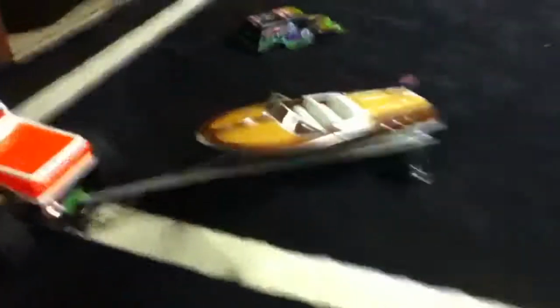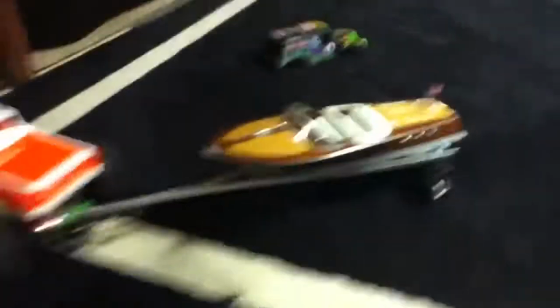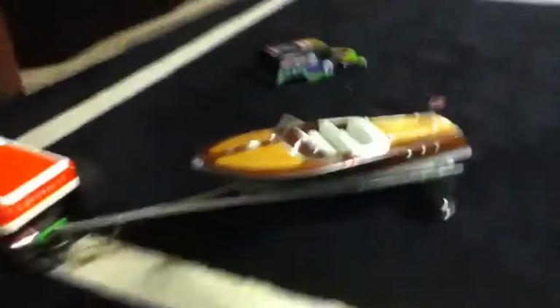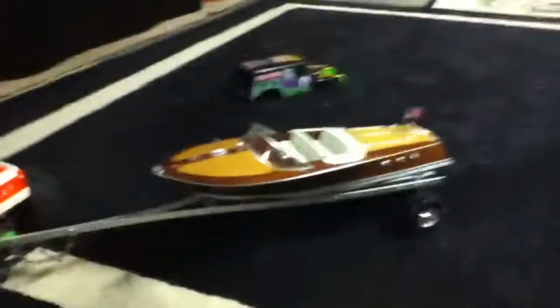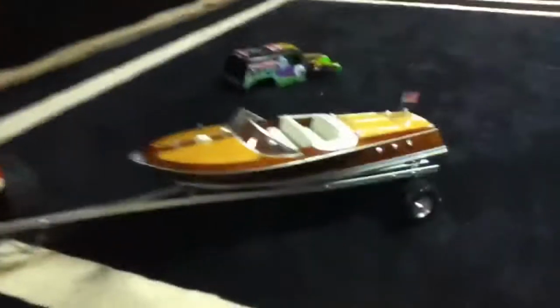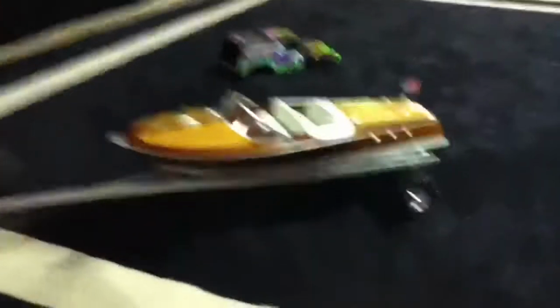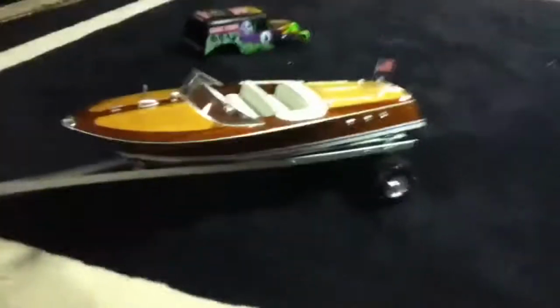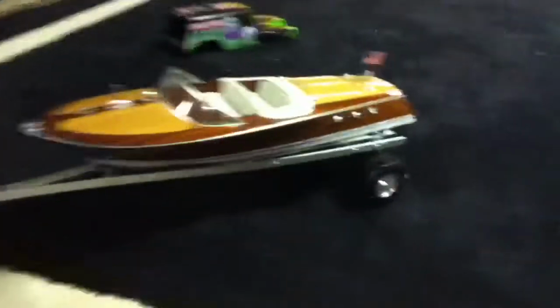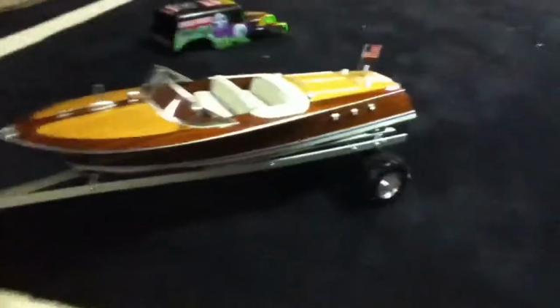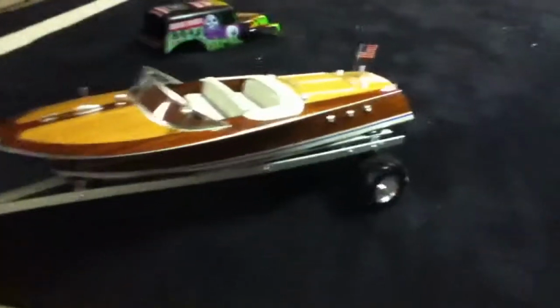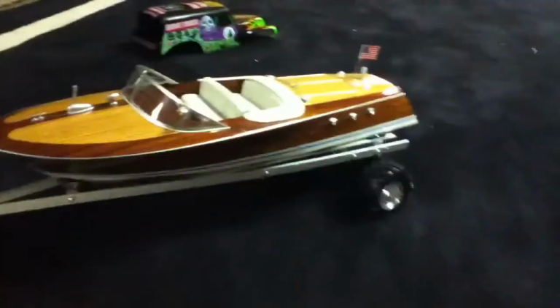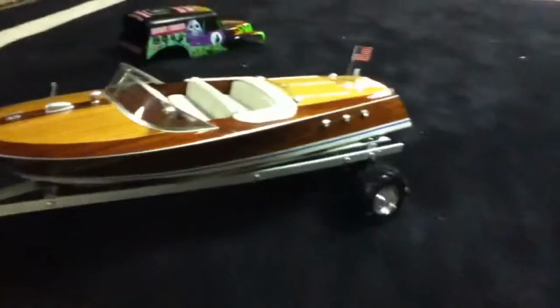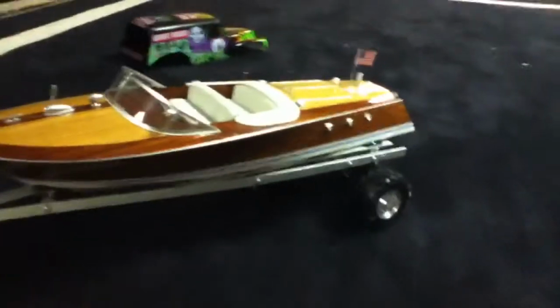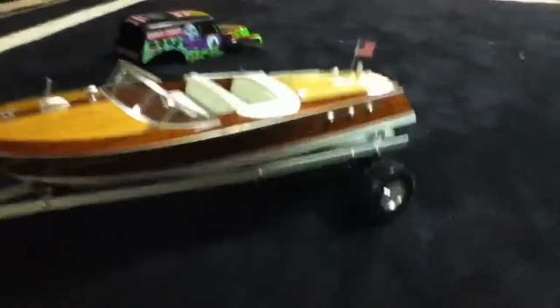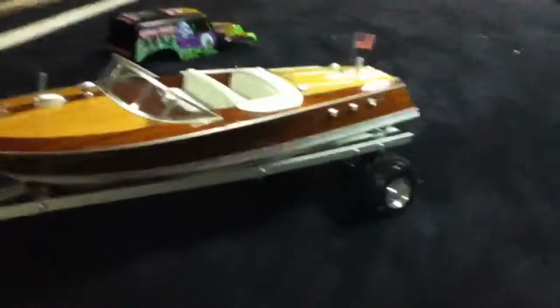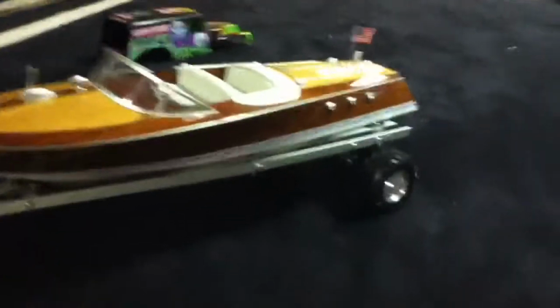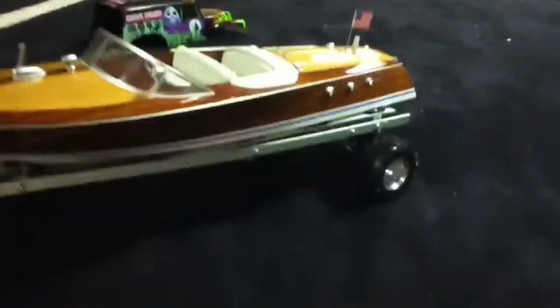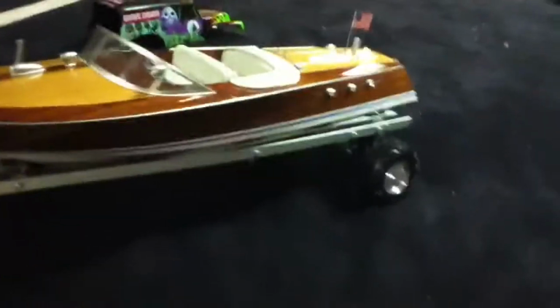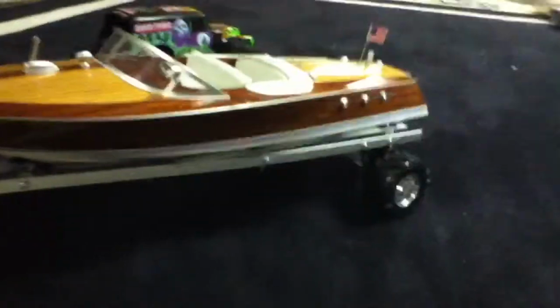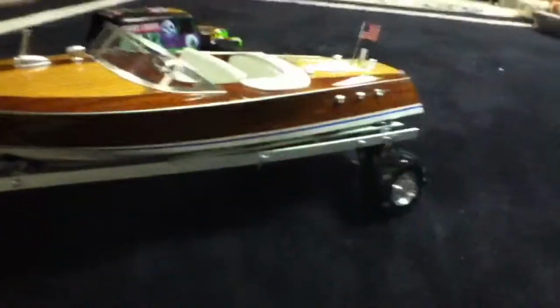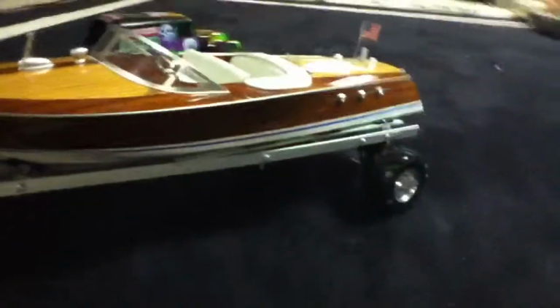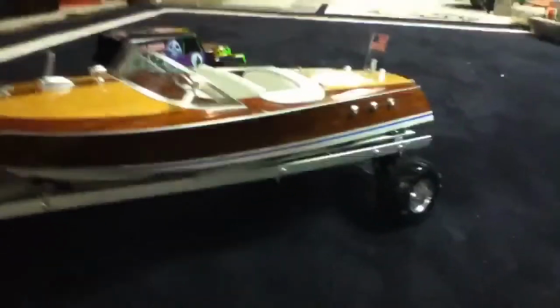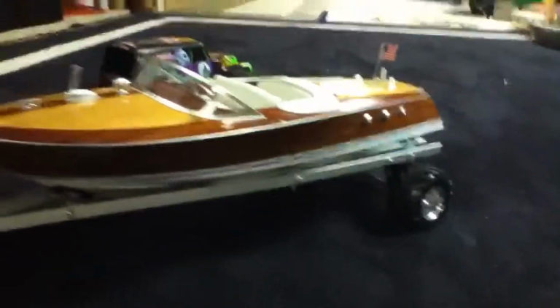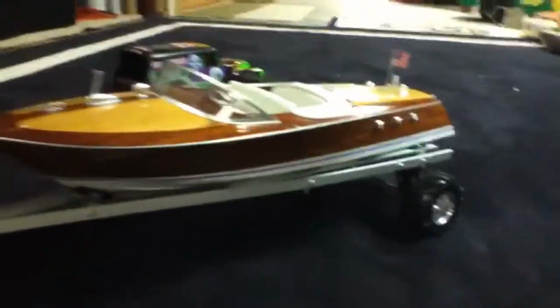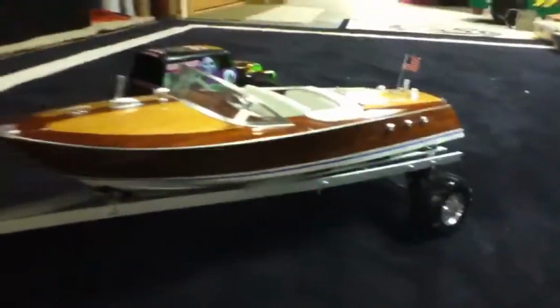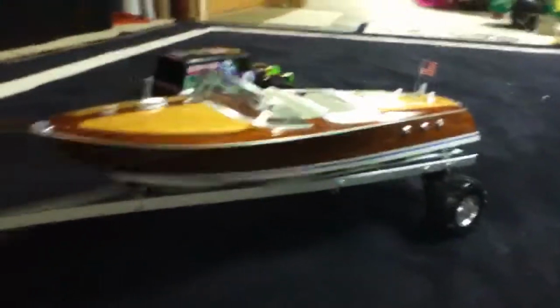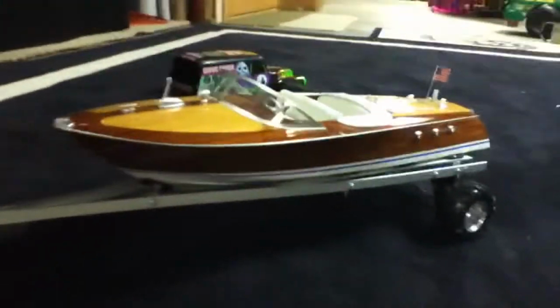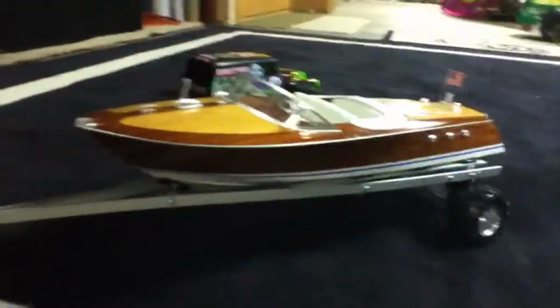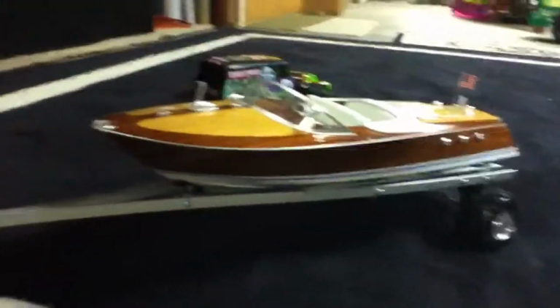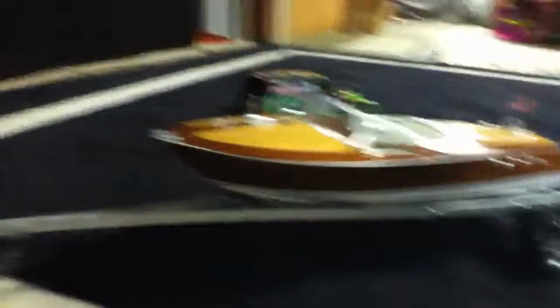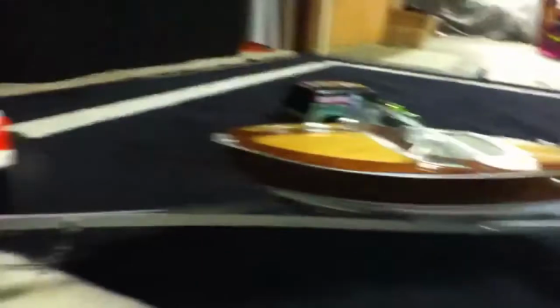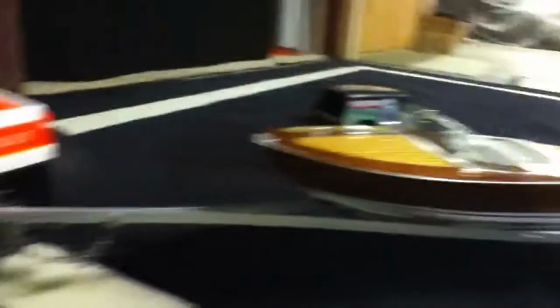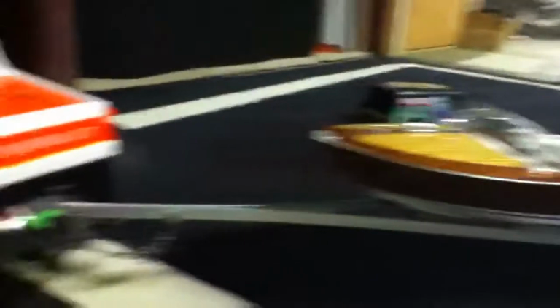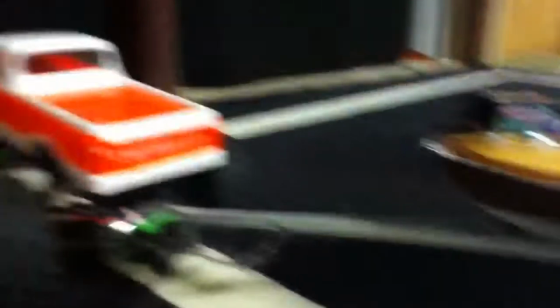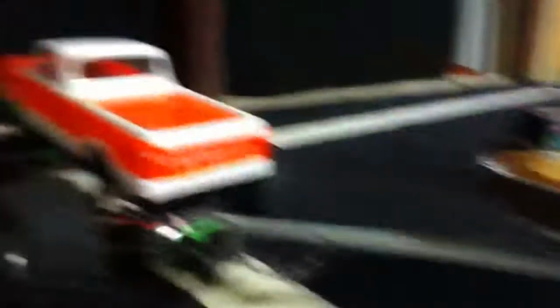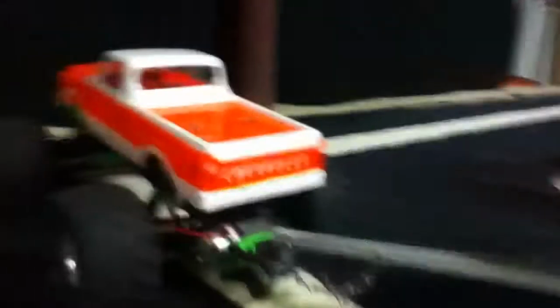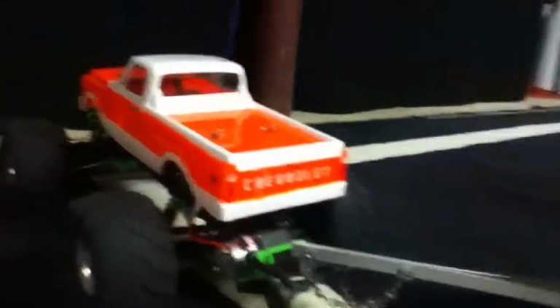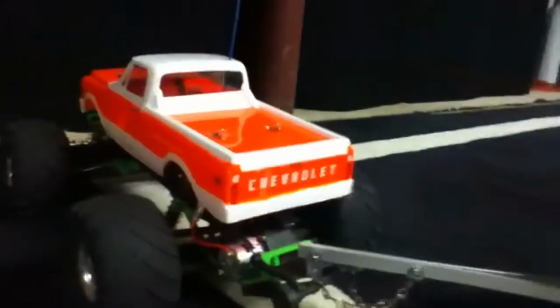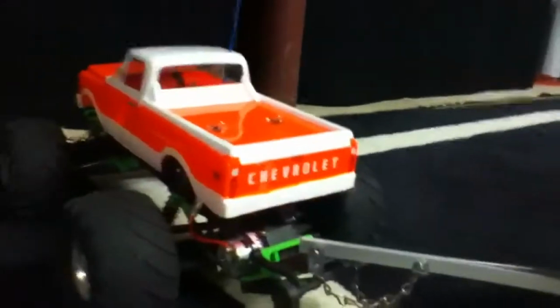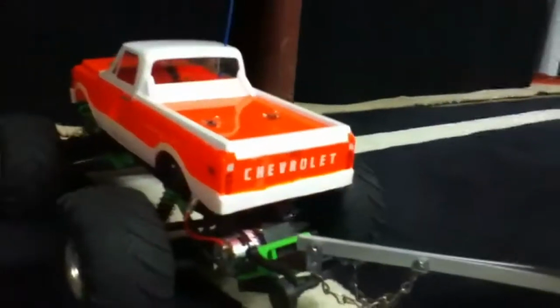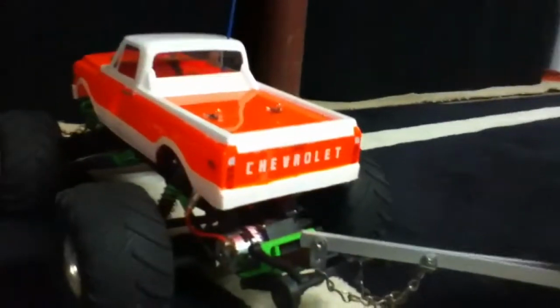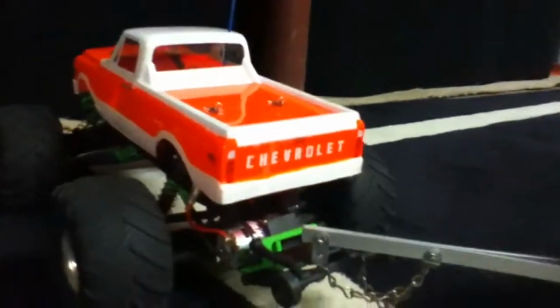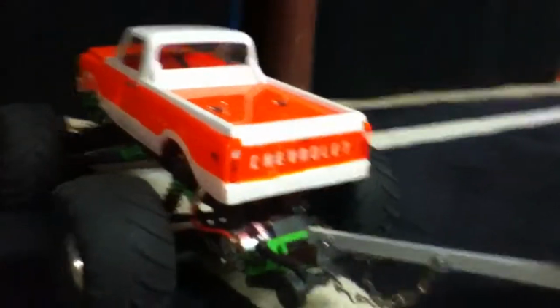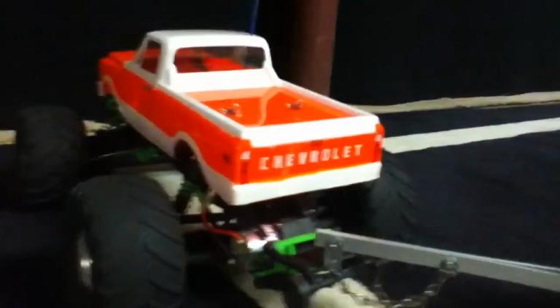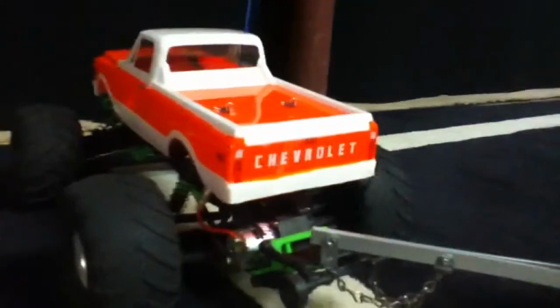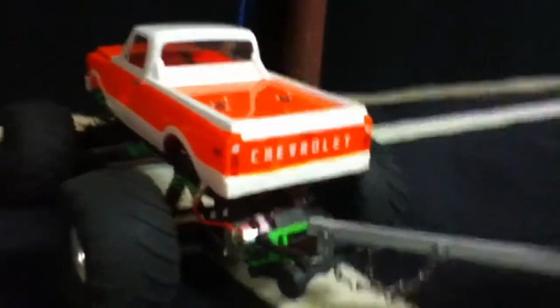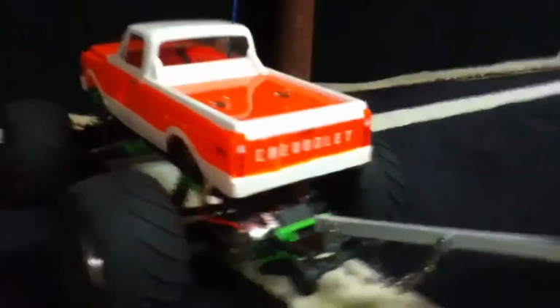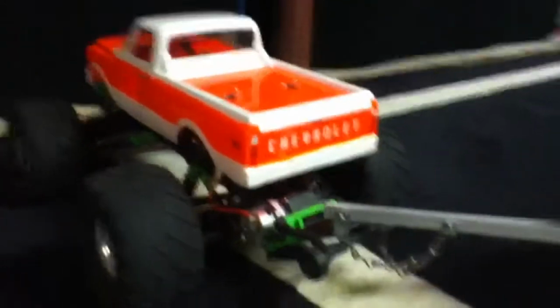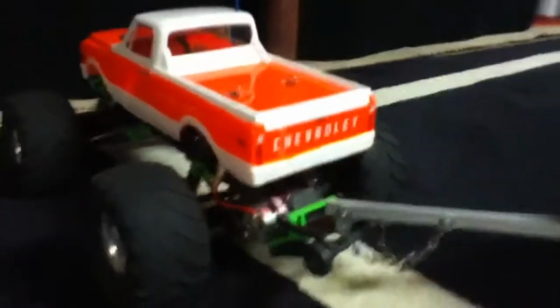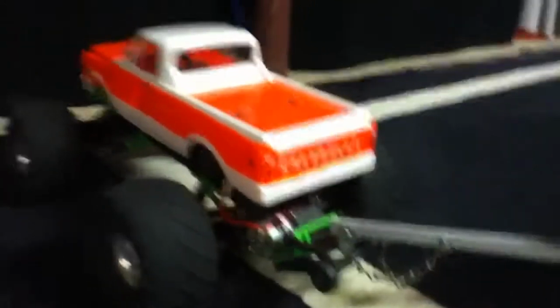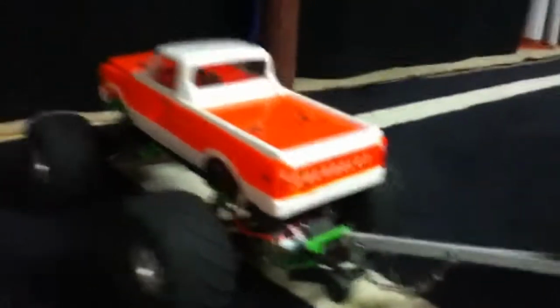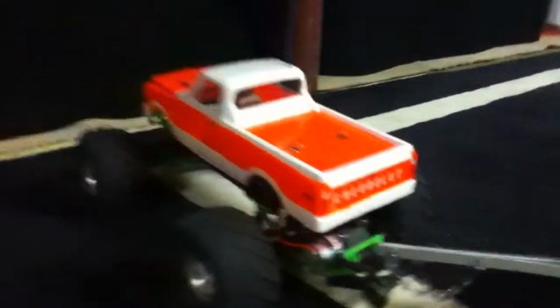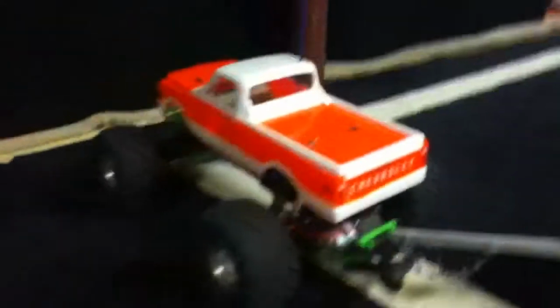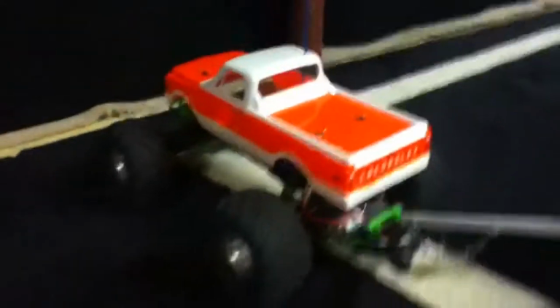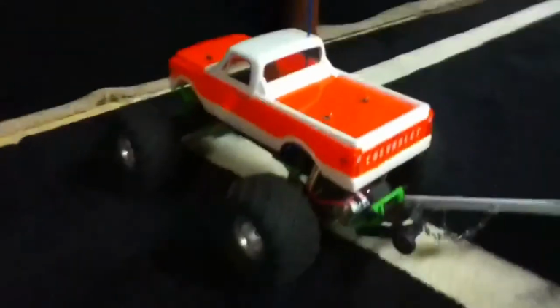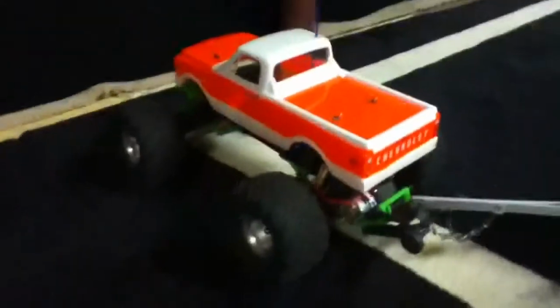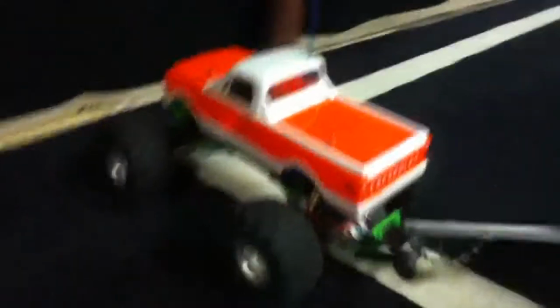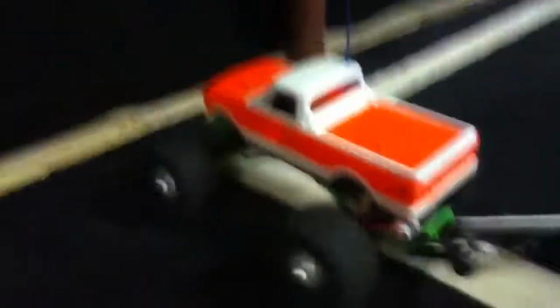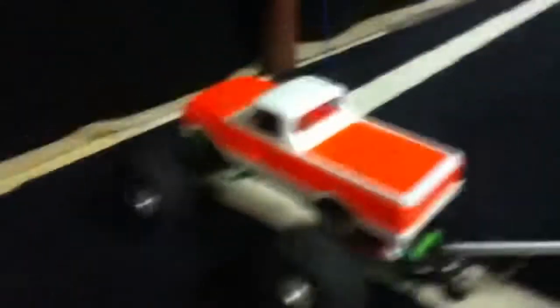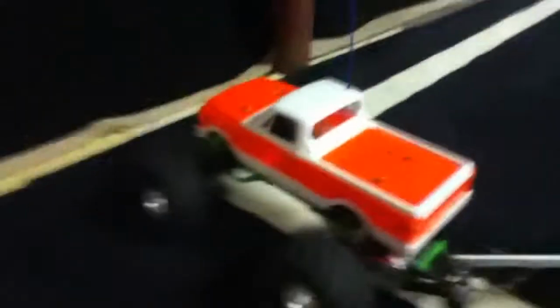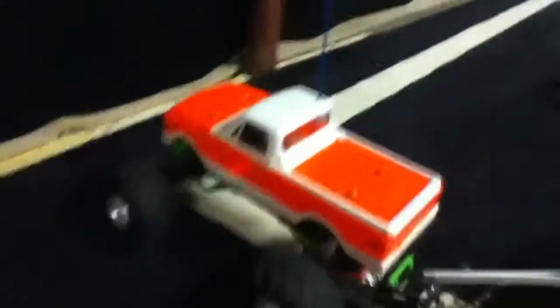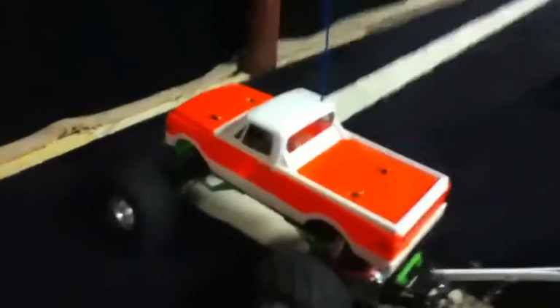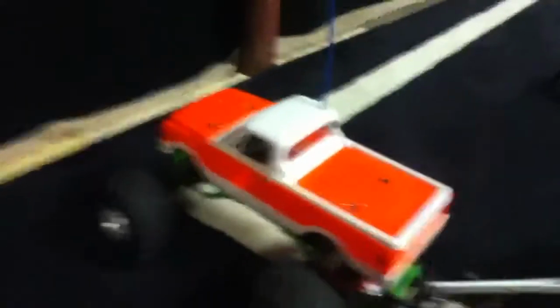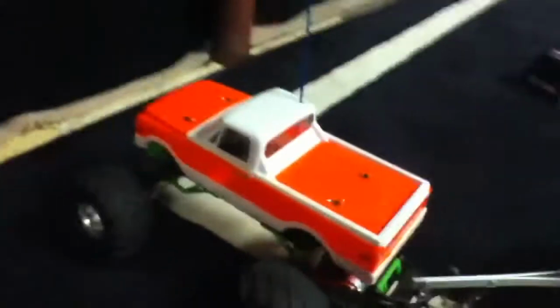It's really good. I'll probably make a video of the boat running outside along with the trailer. So this is it for now.